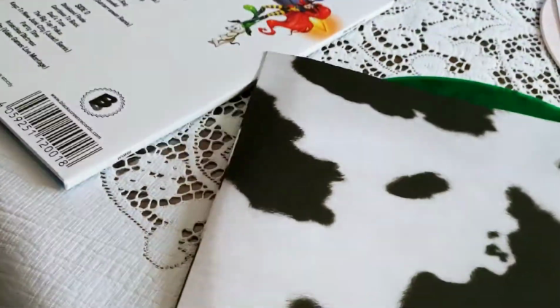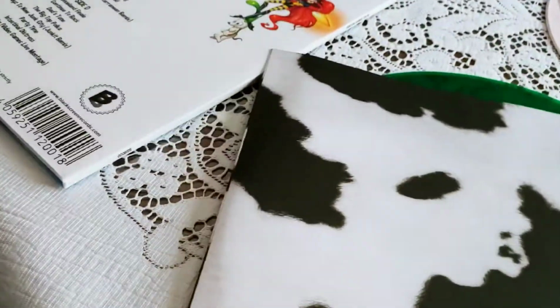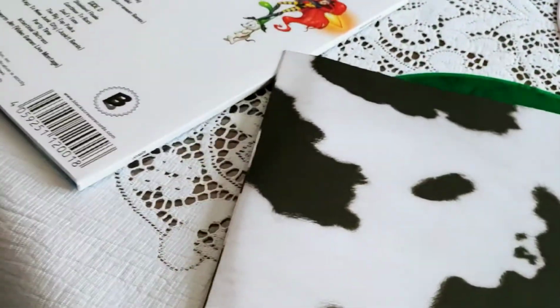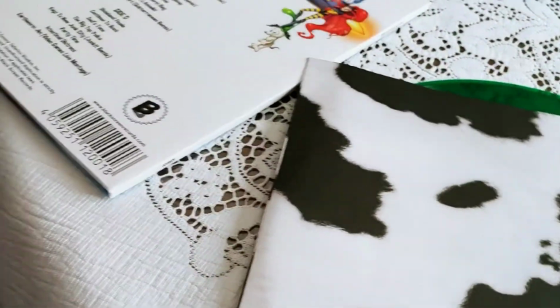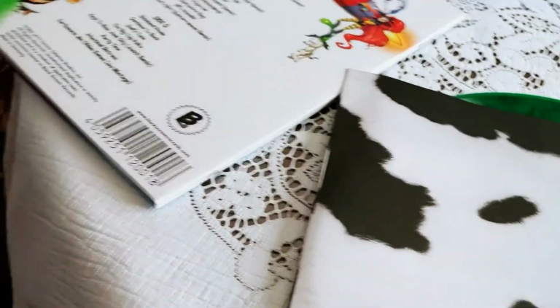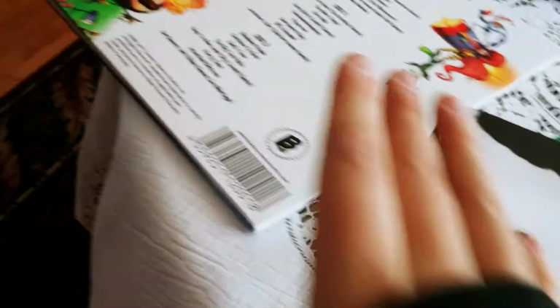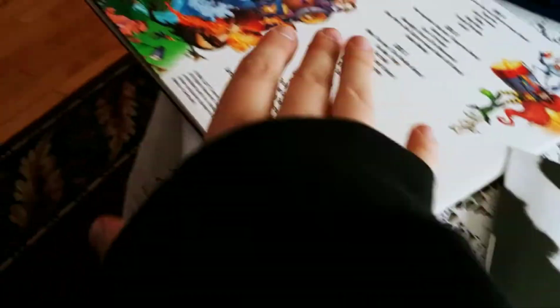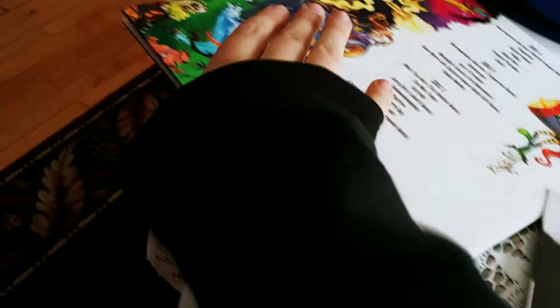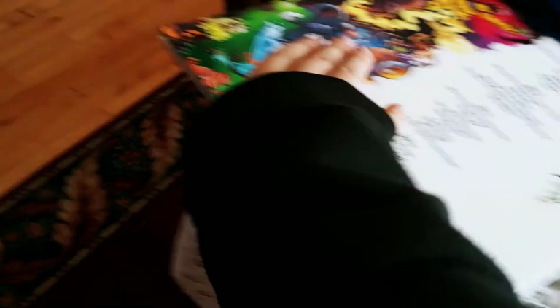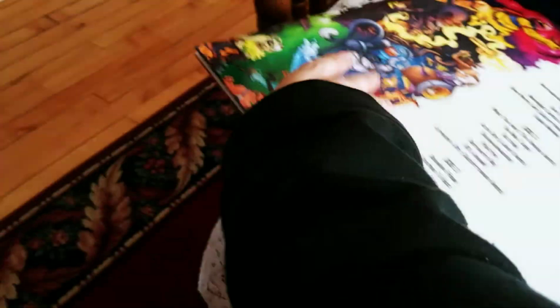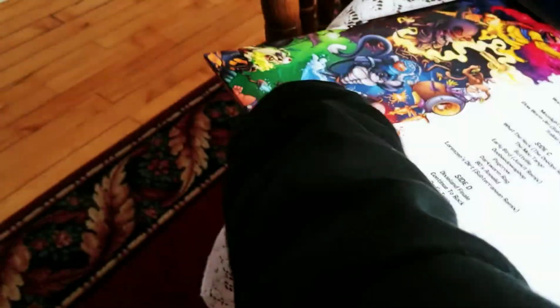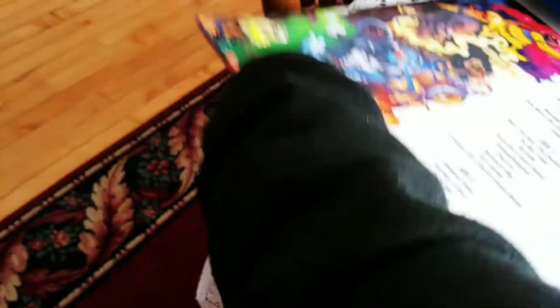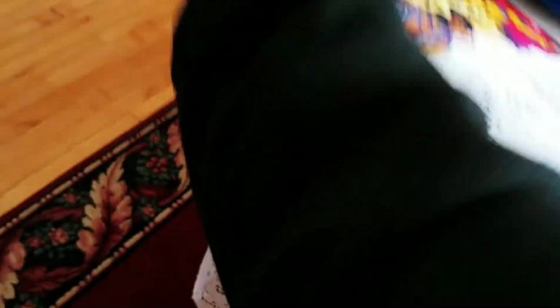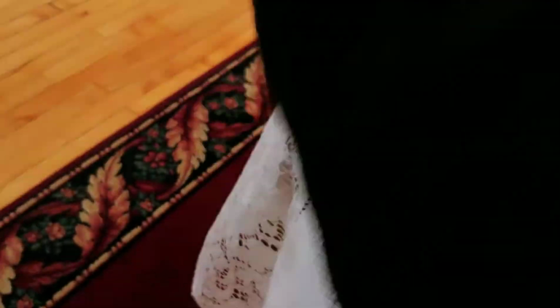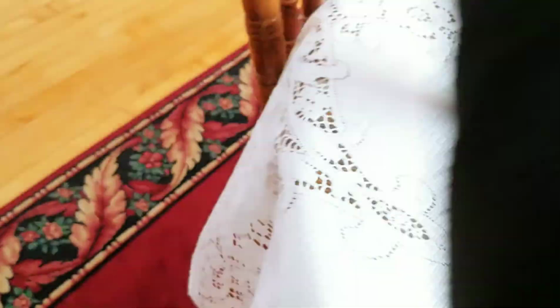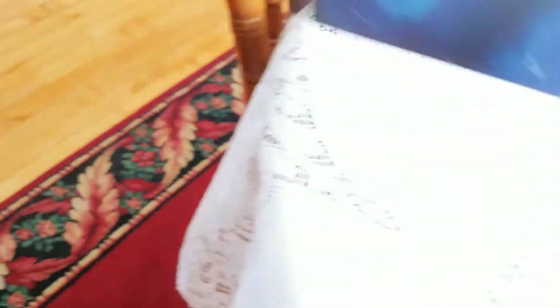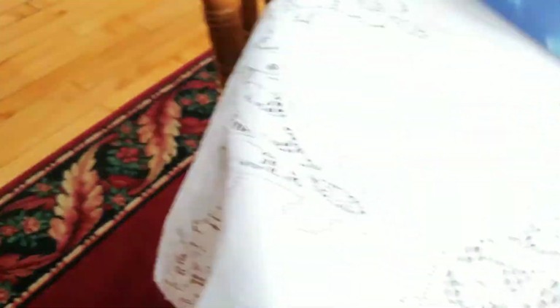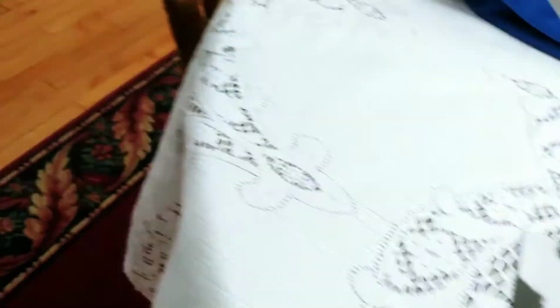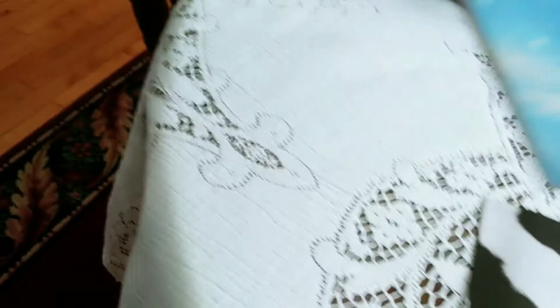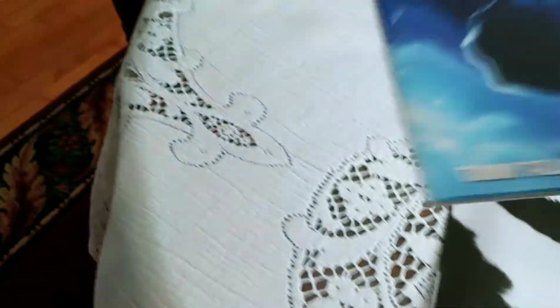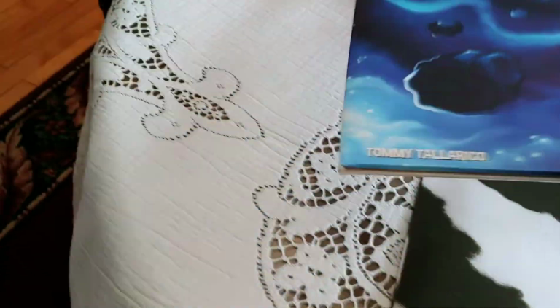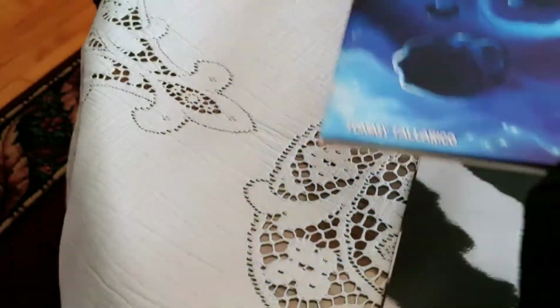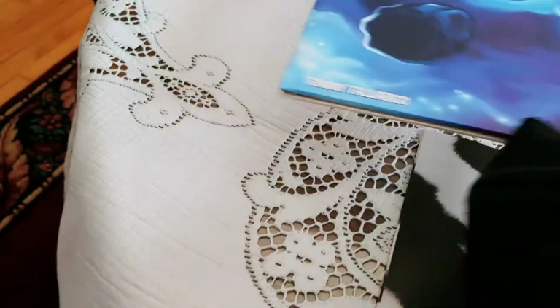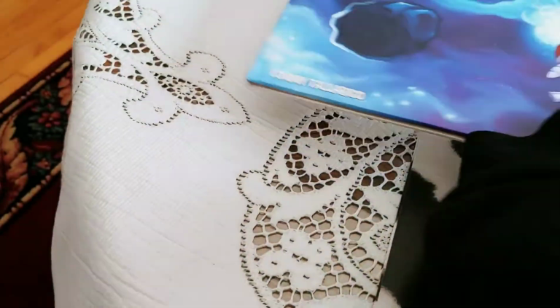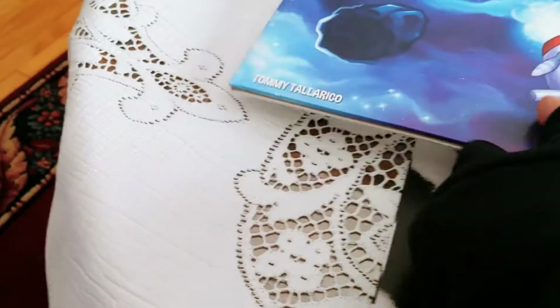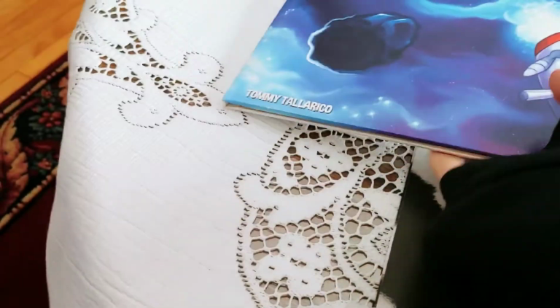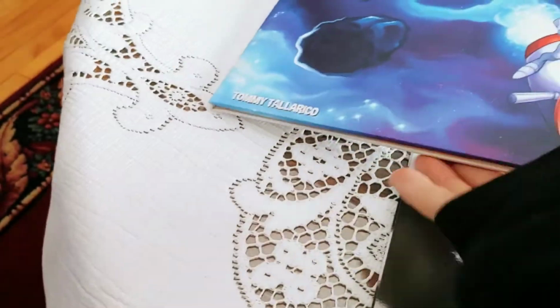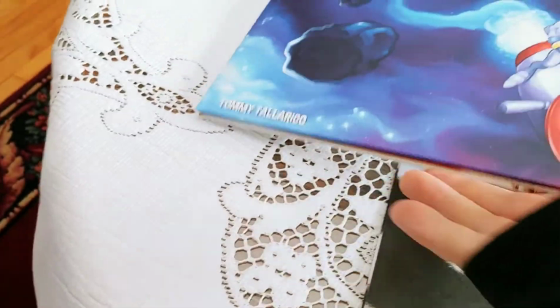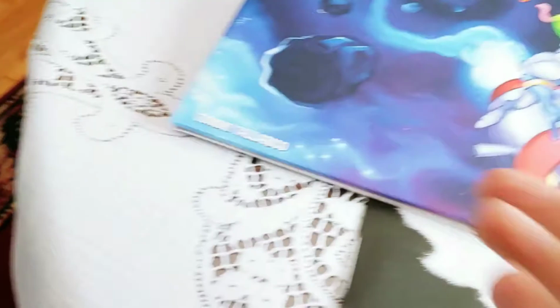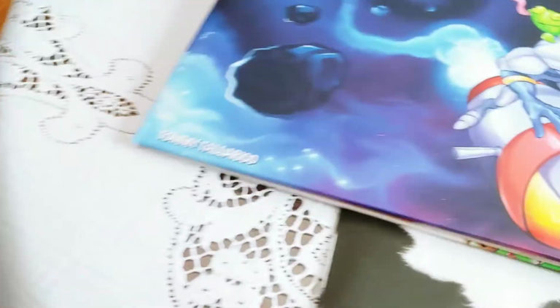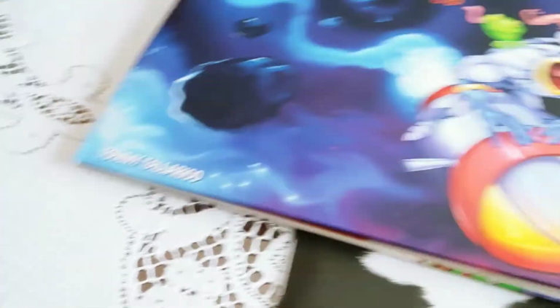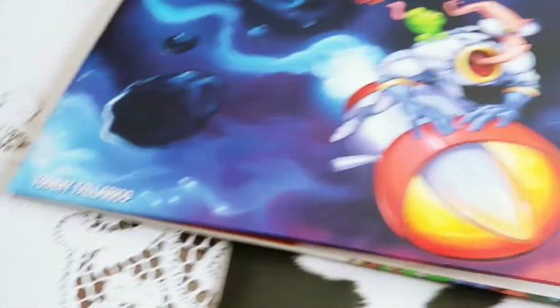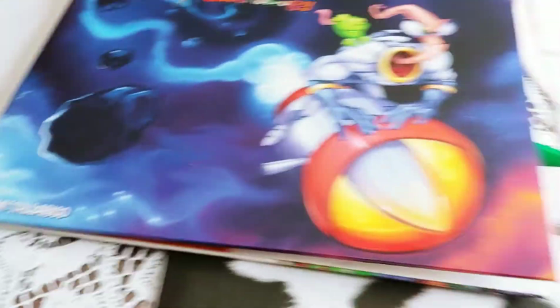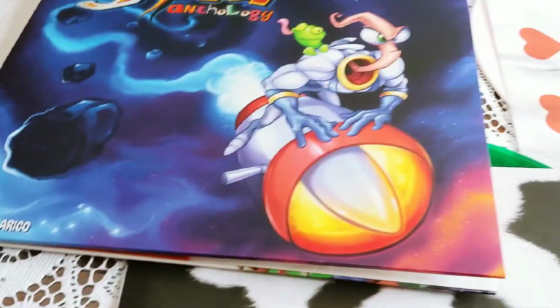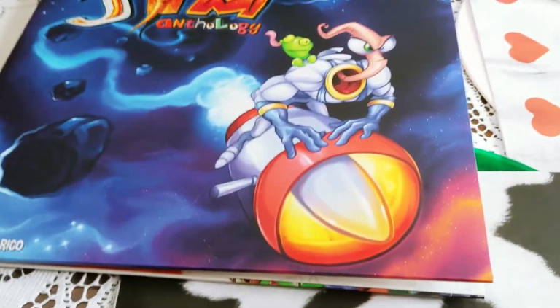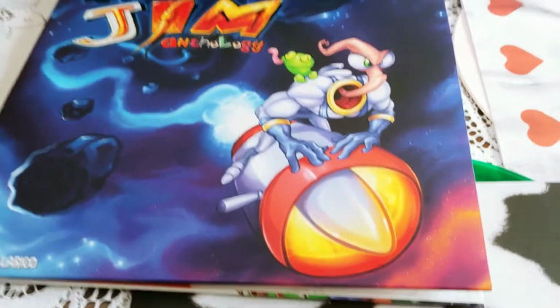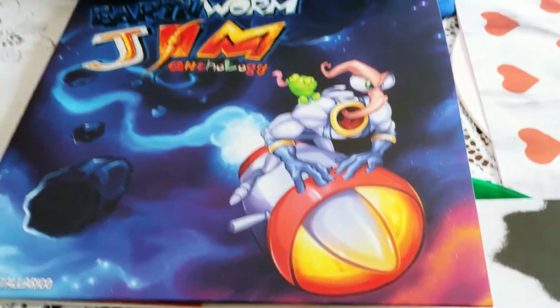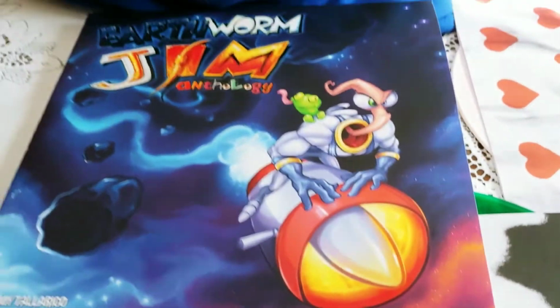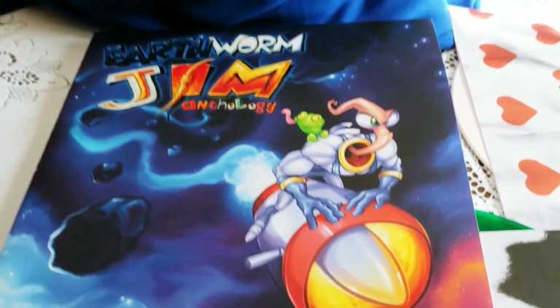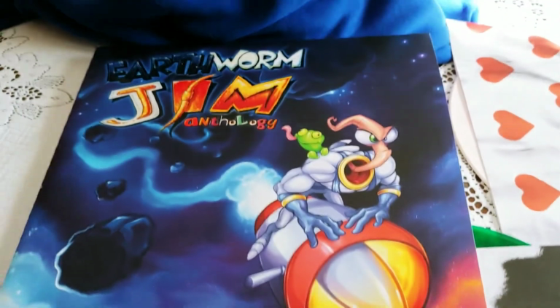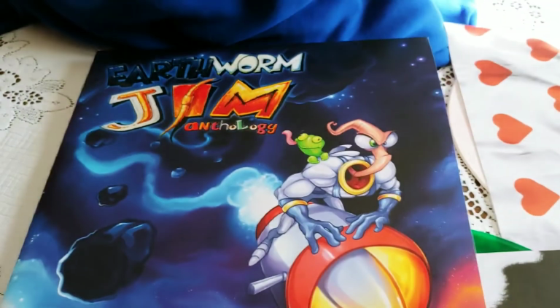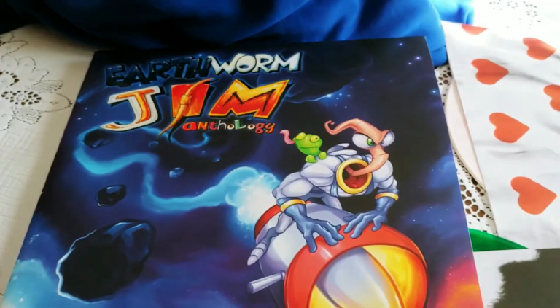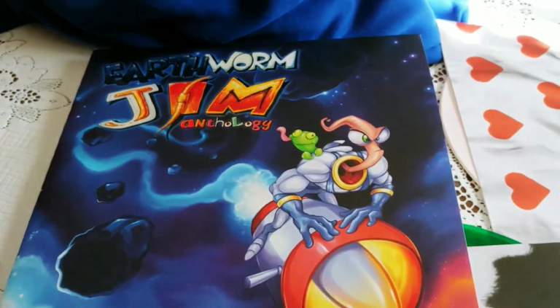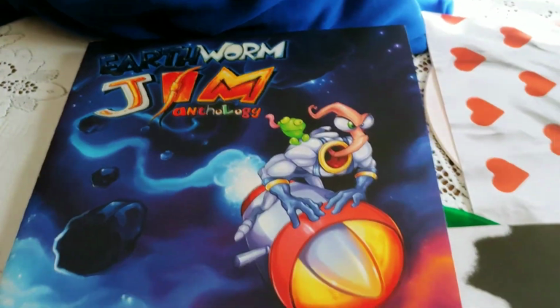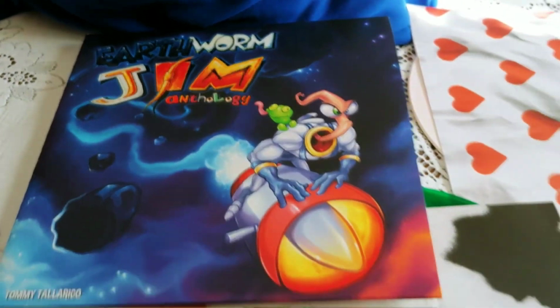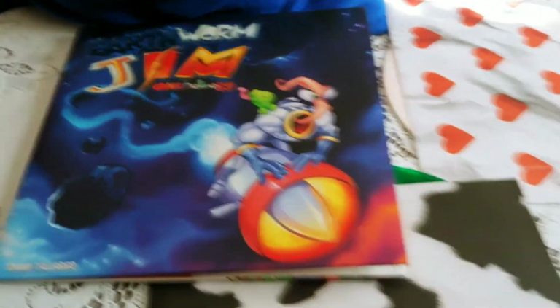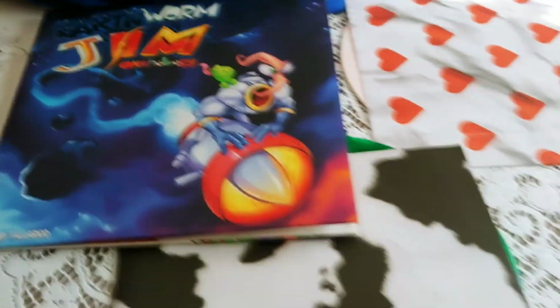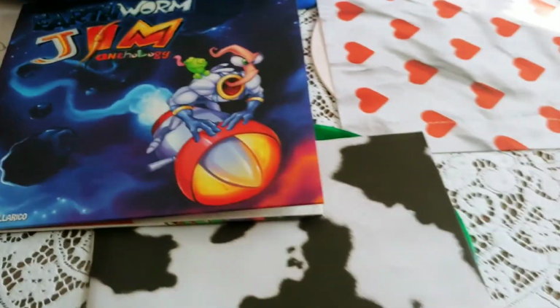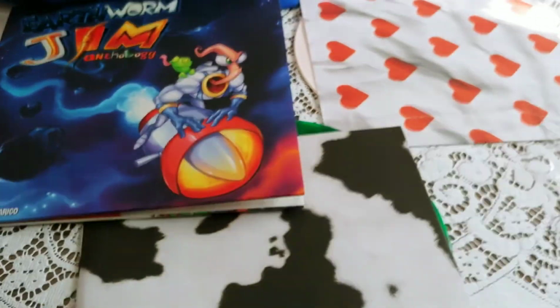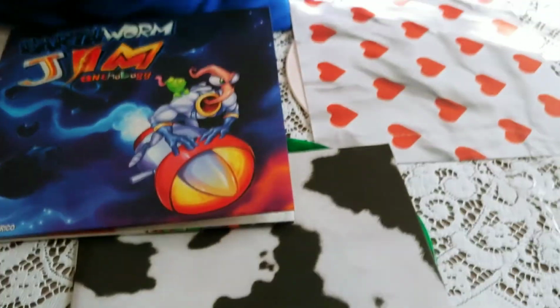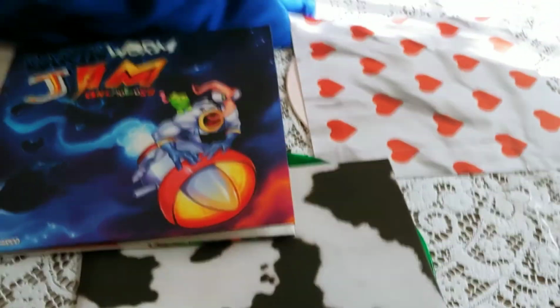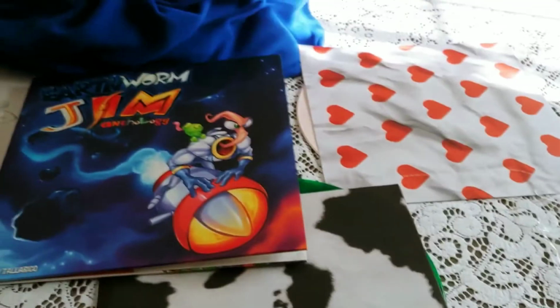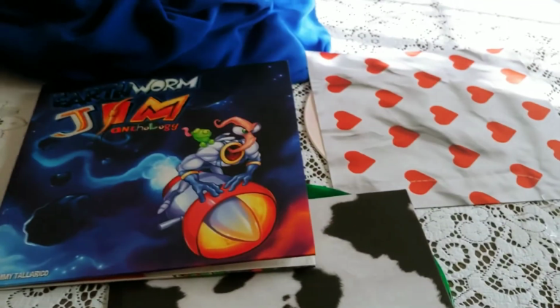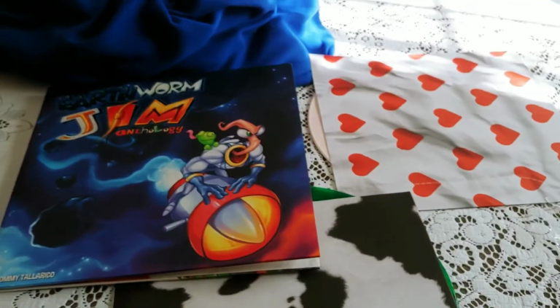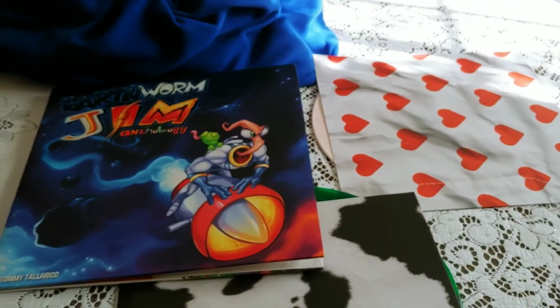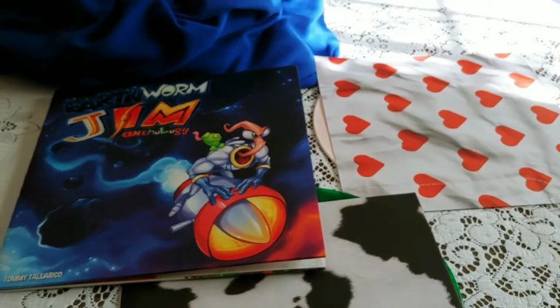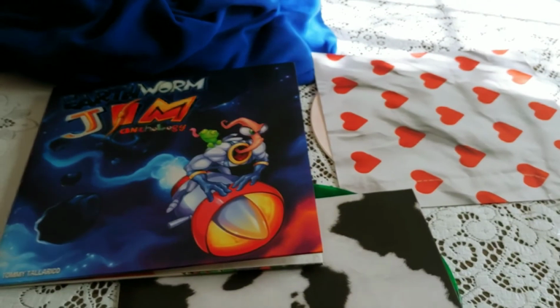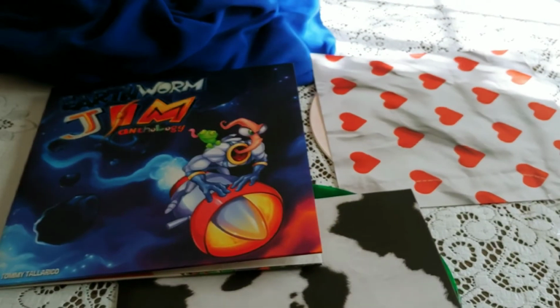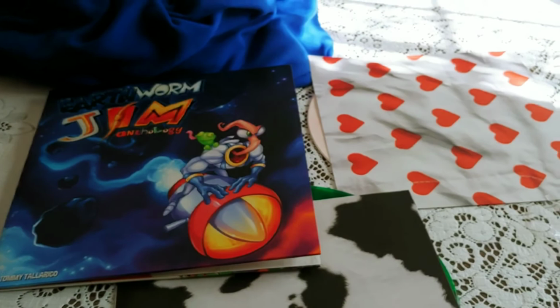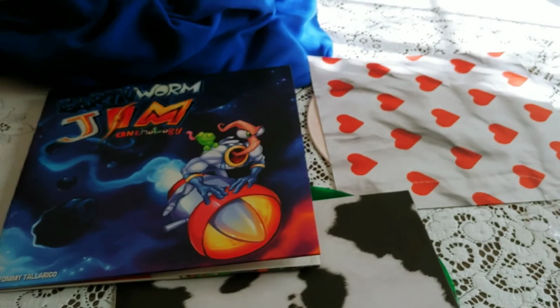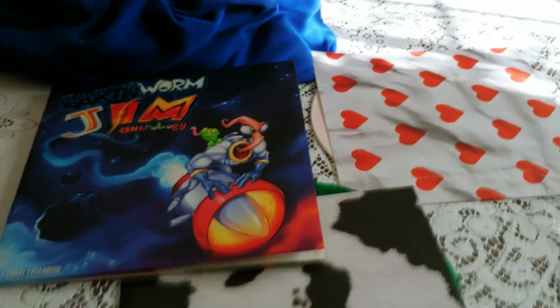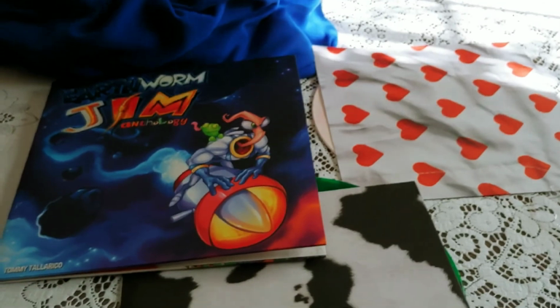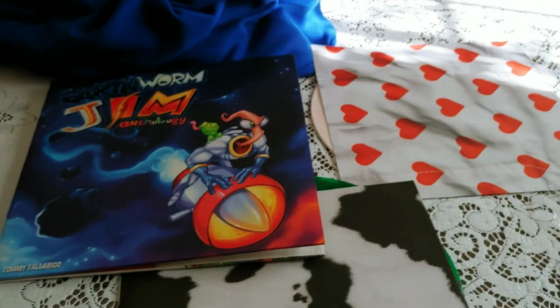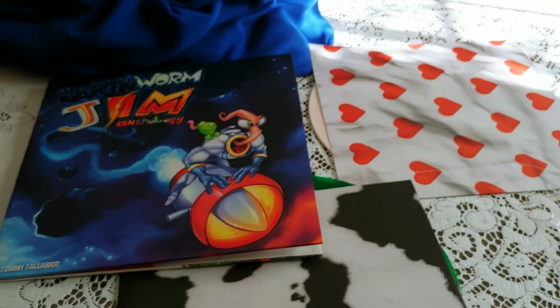That is the Earthworm Jim Anthology Vinyl. I'm trying to show you all of it.